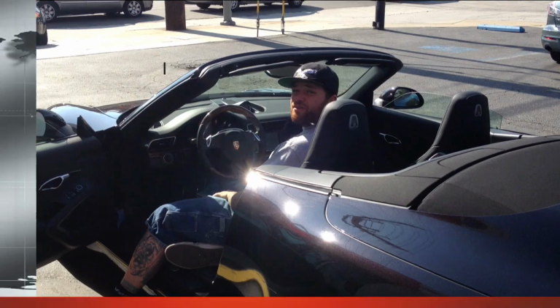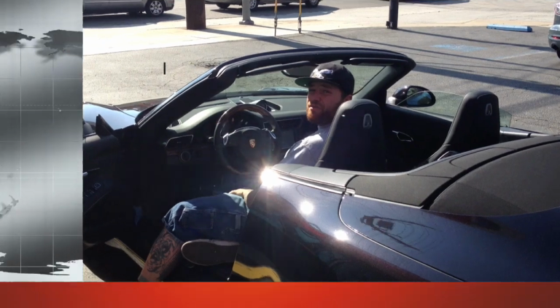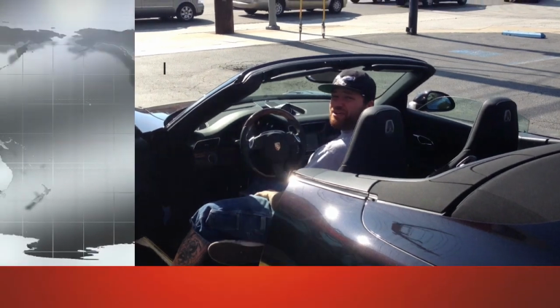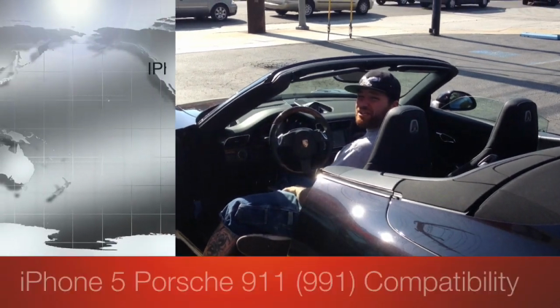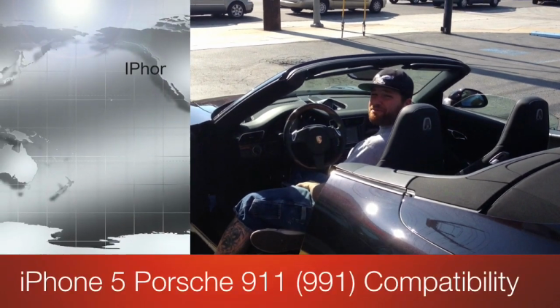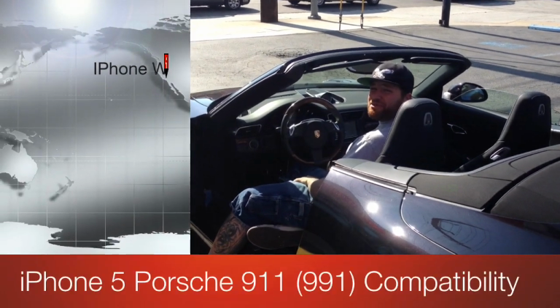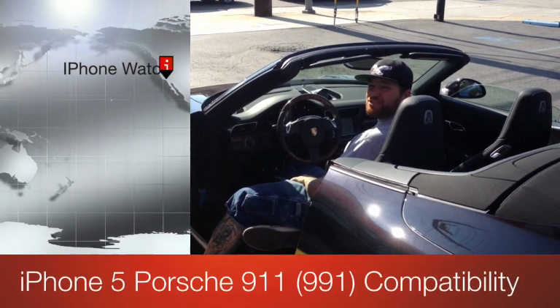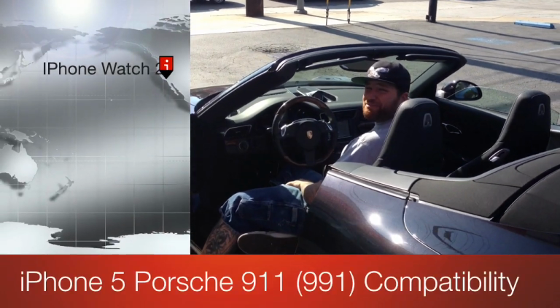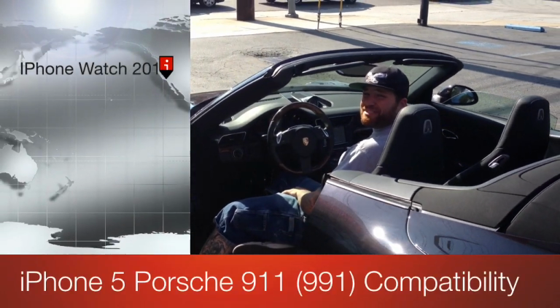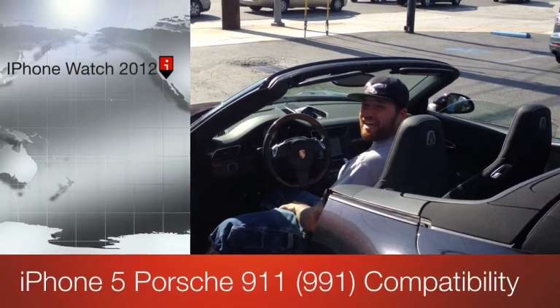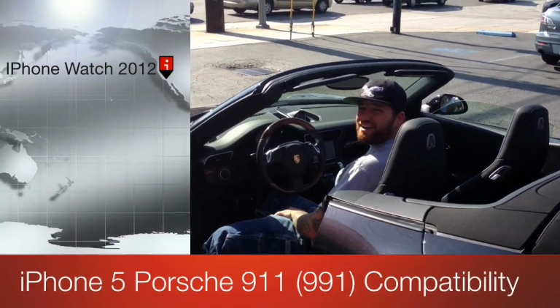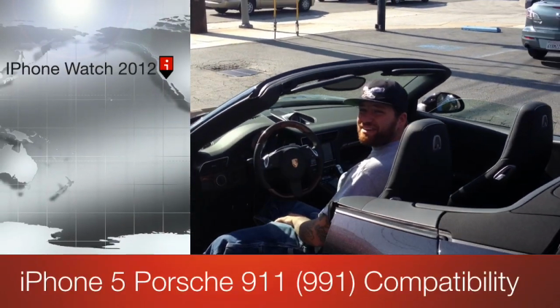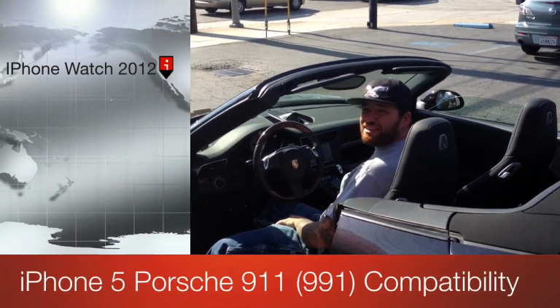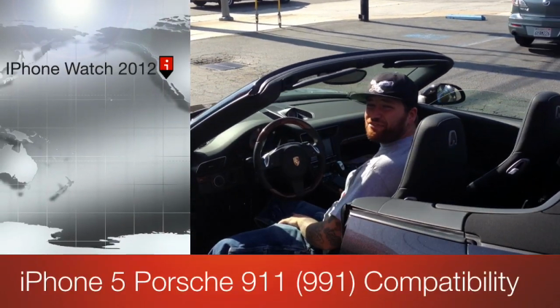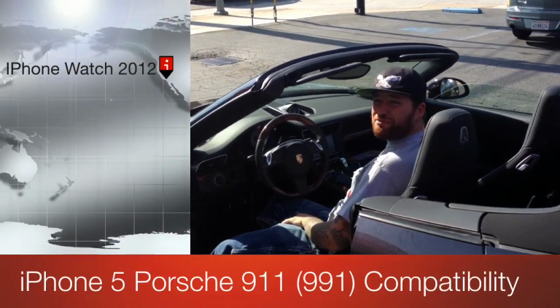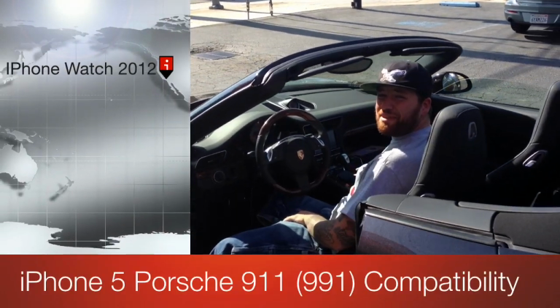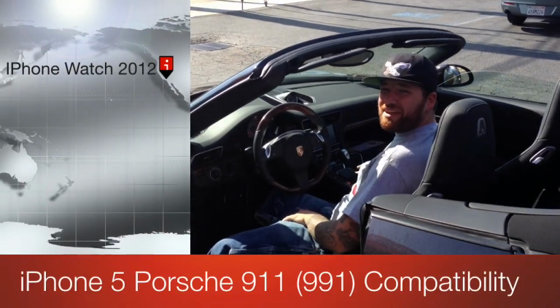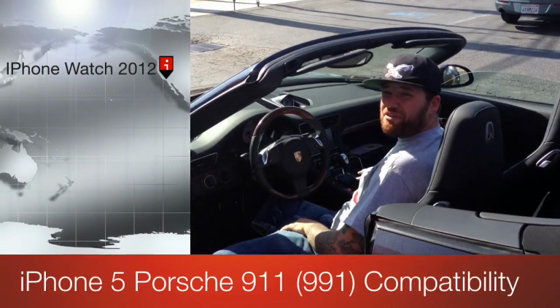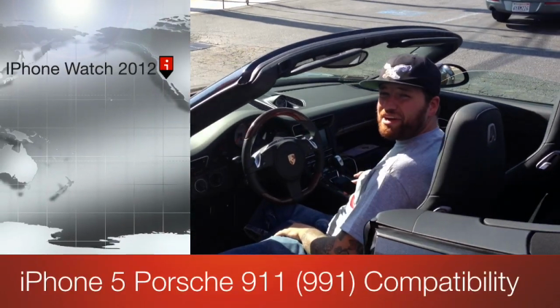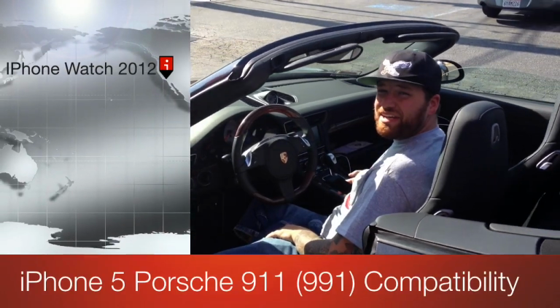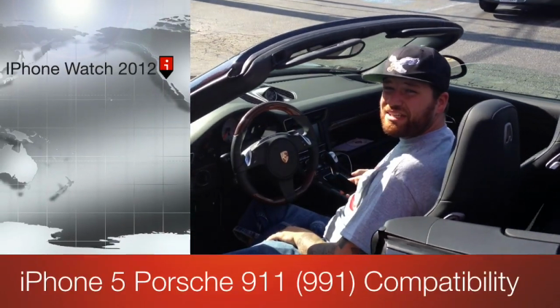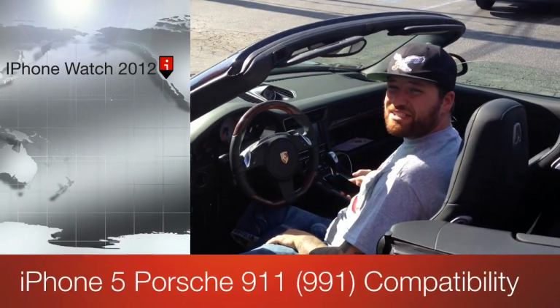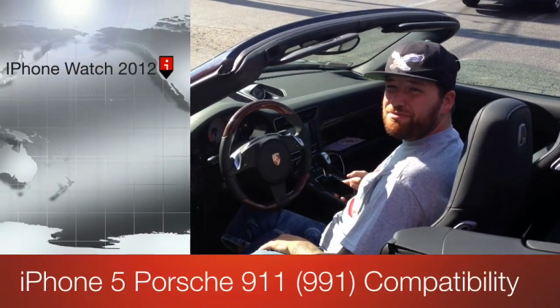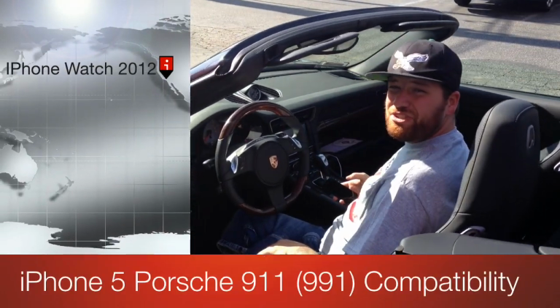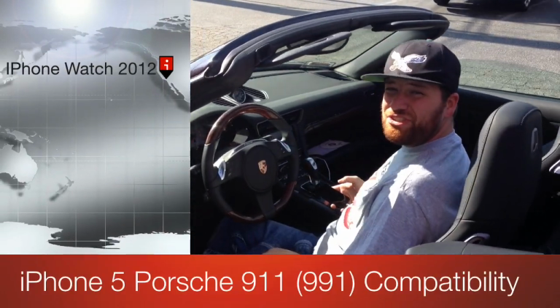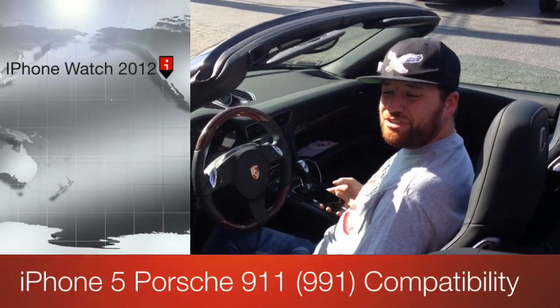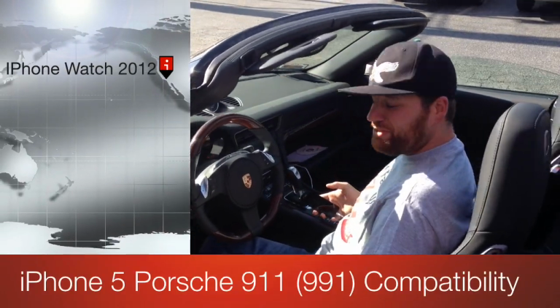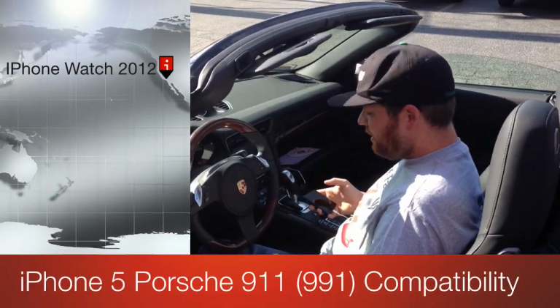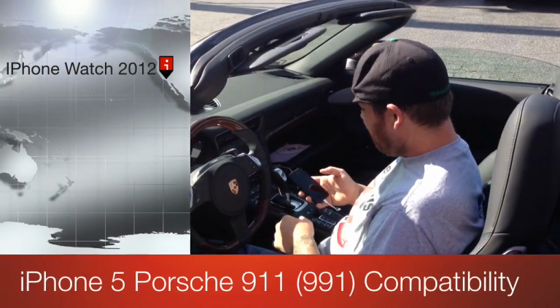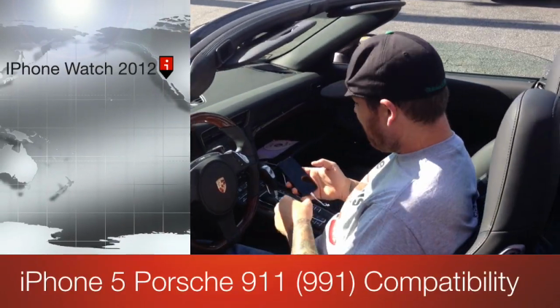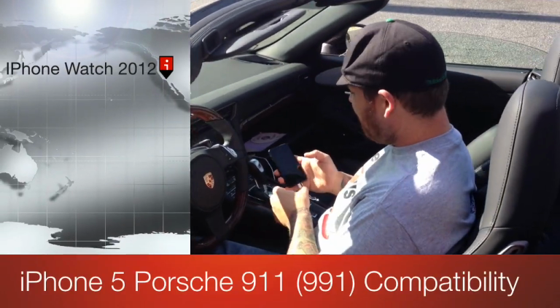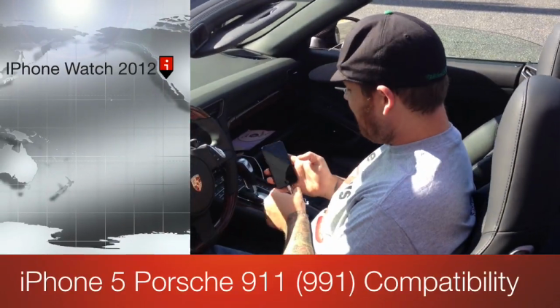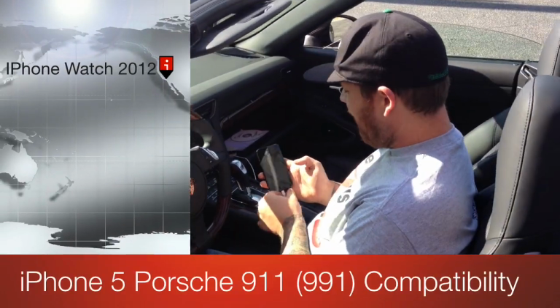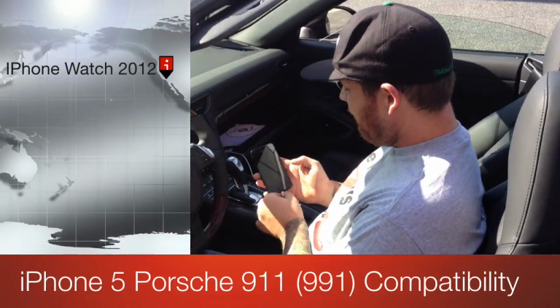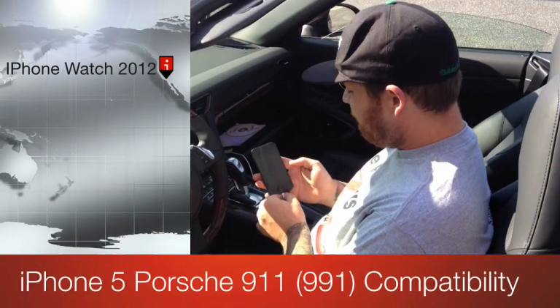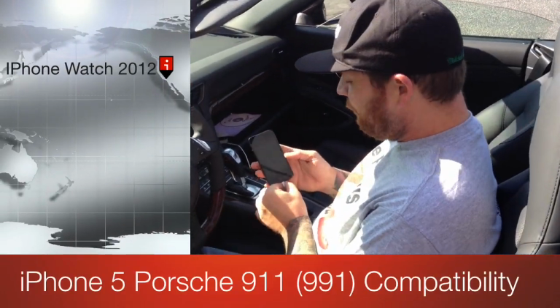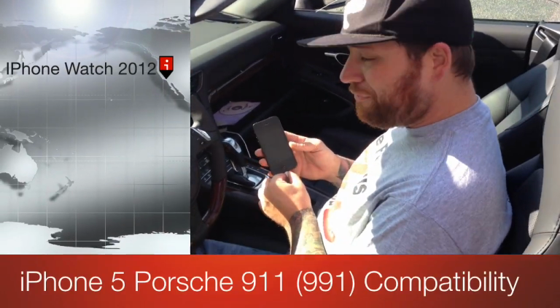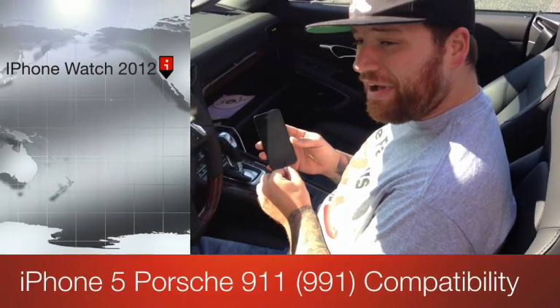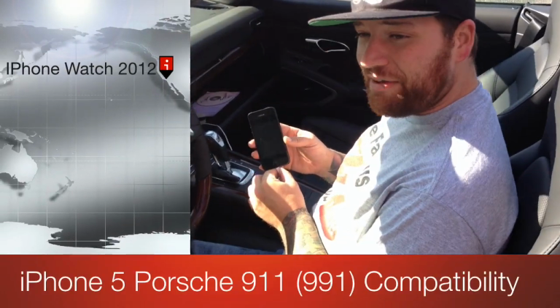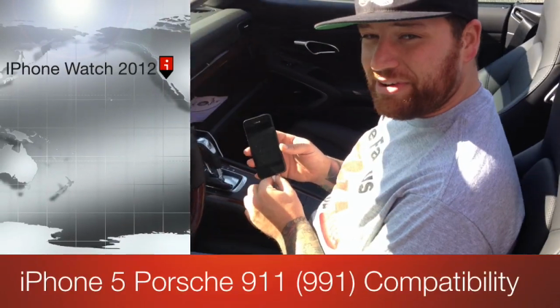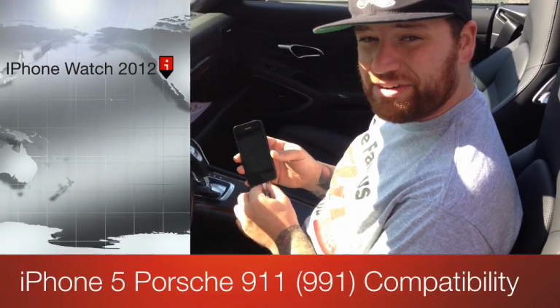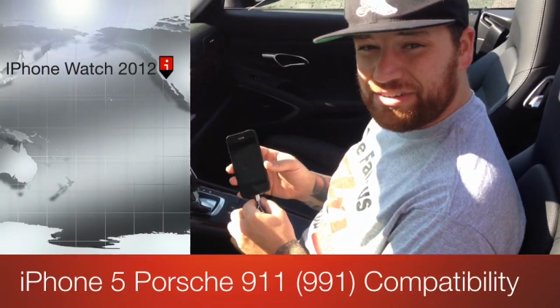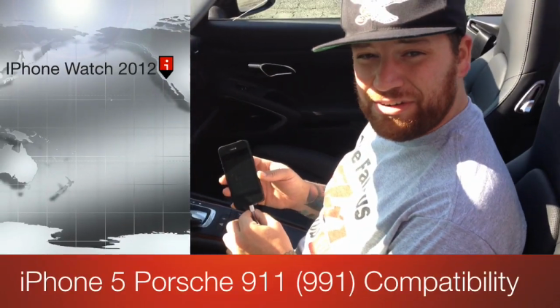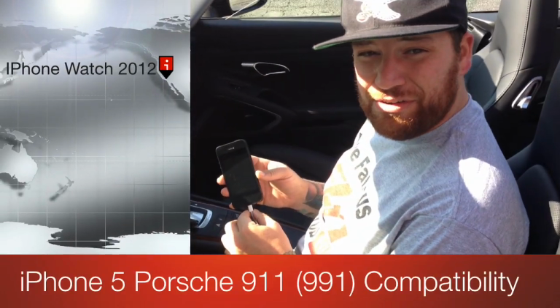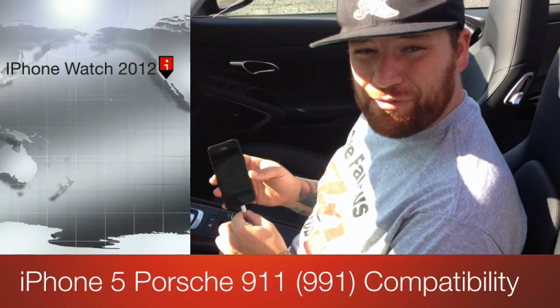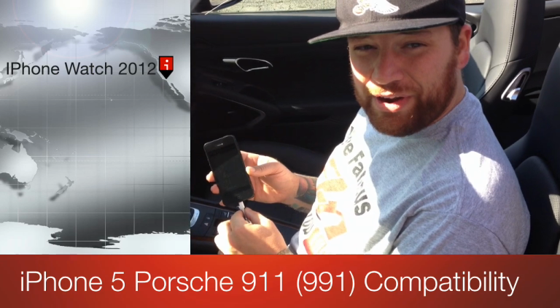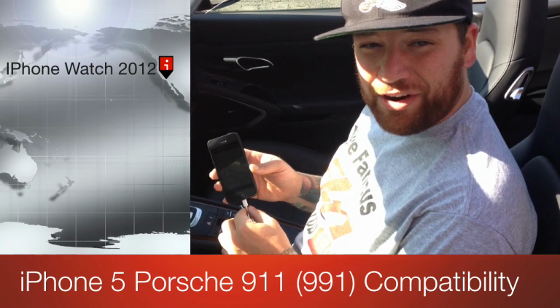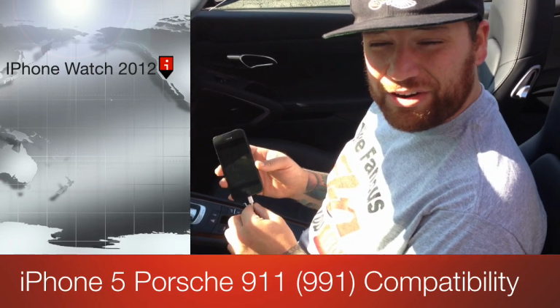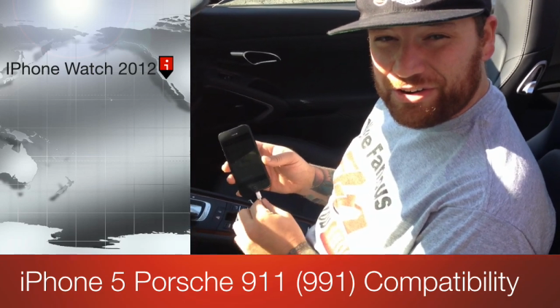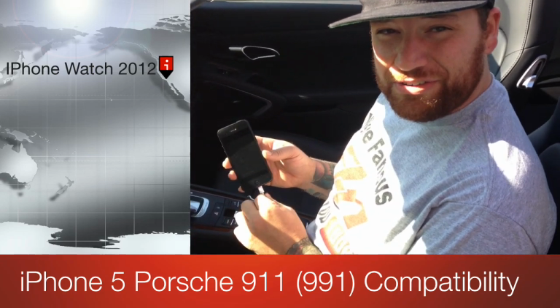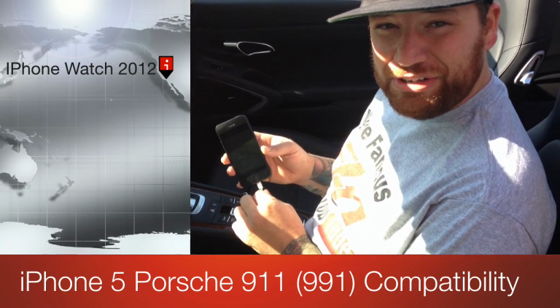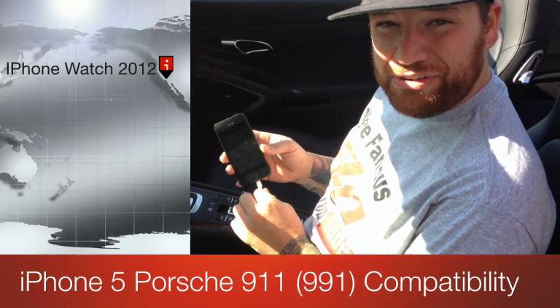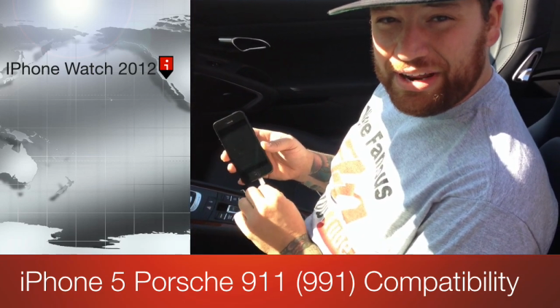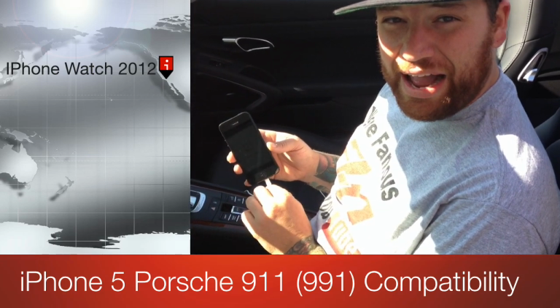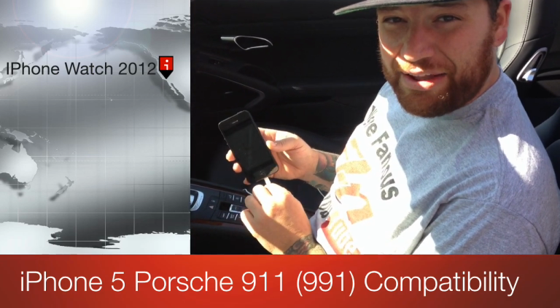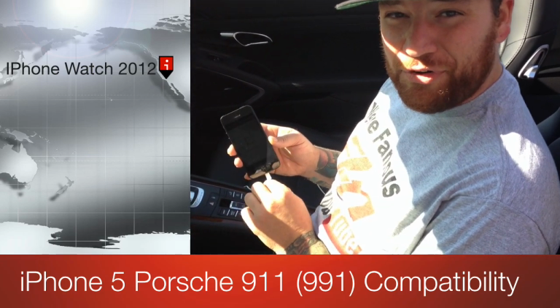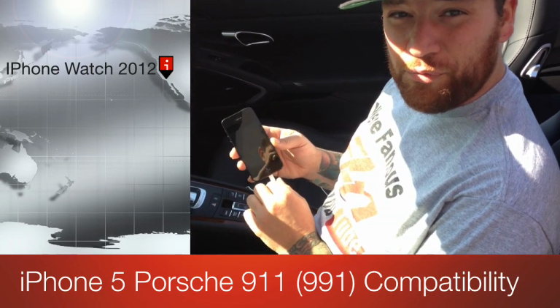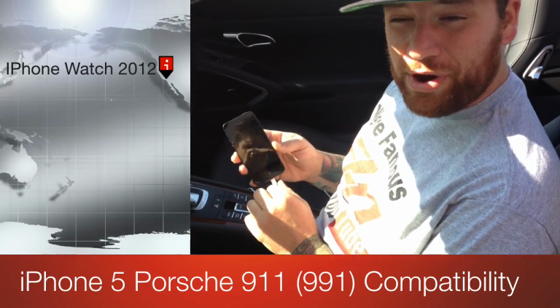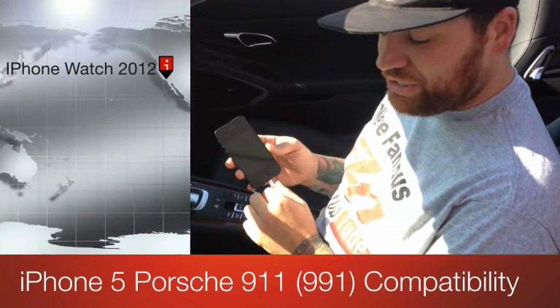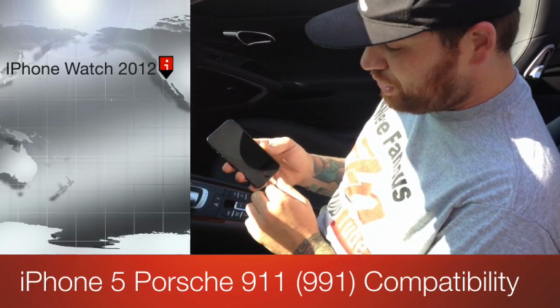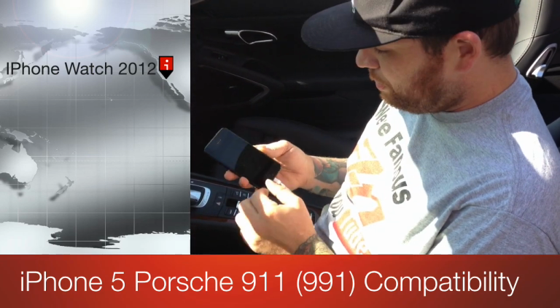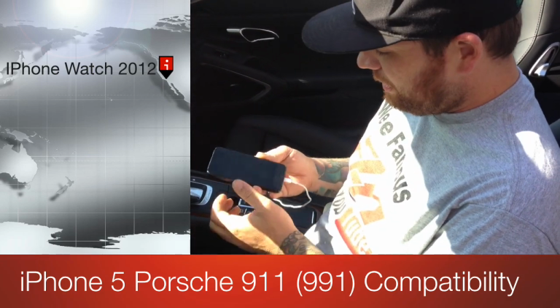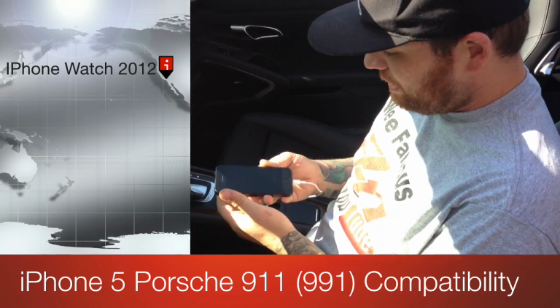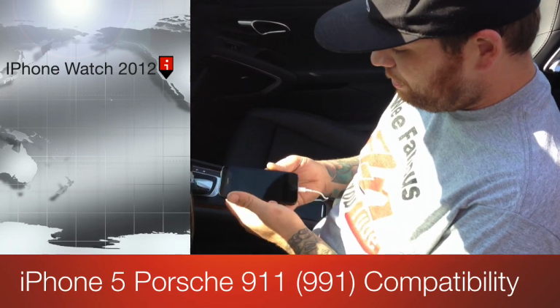What's up YouTube? It's Saturn Kills from the Delray Customs YouTube channel. I got the iPhone 5 here. We are currently doing iPhone Watch 2012.